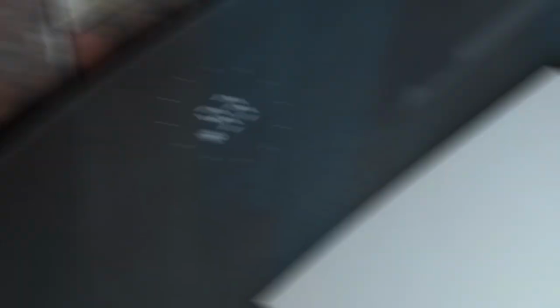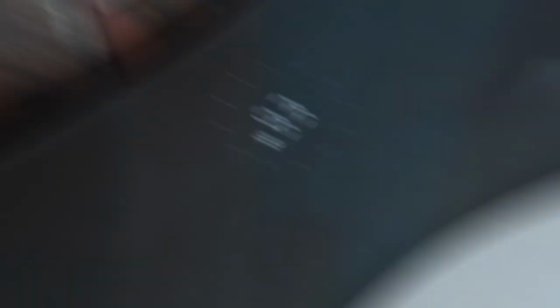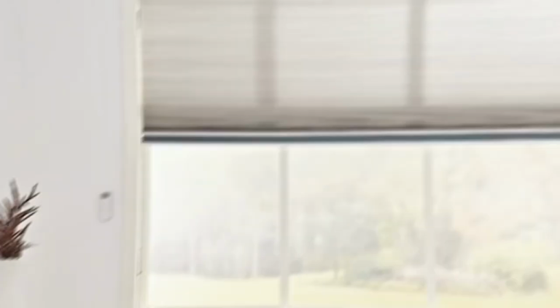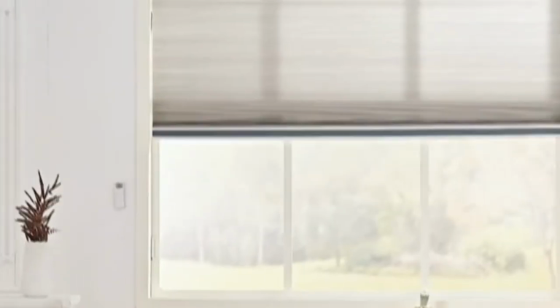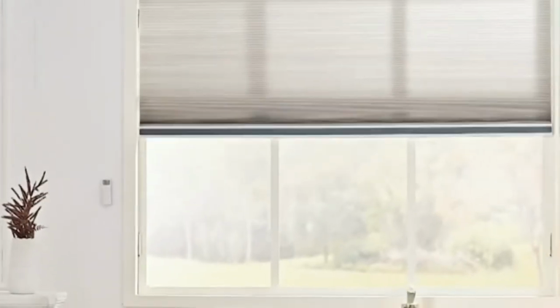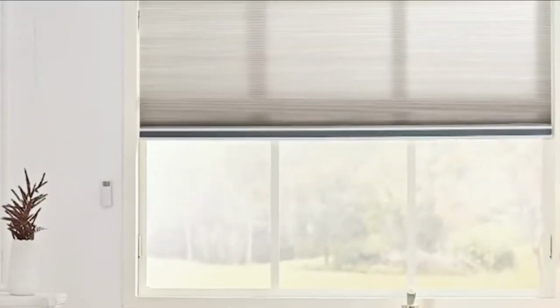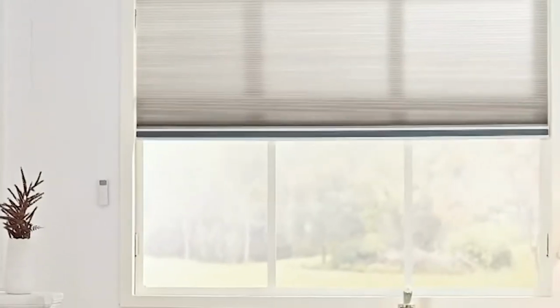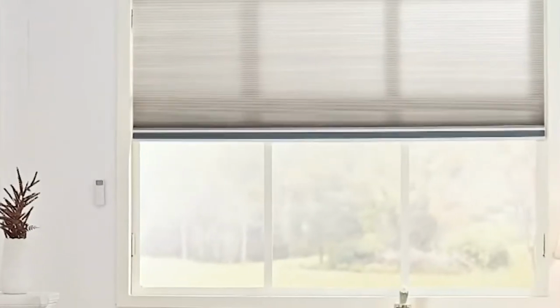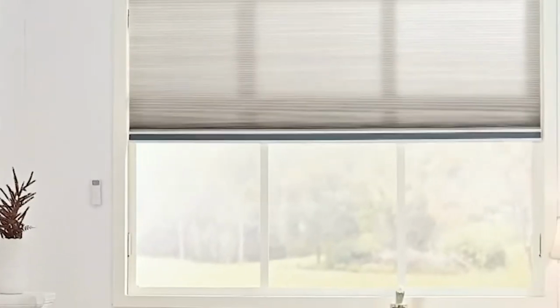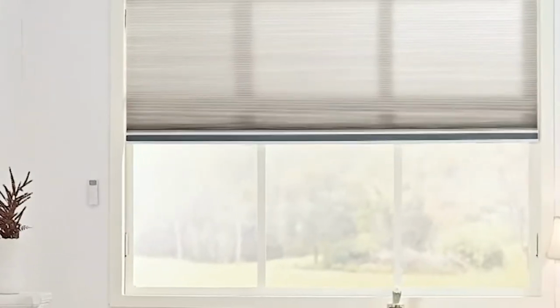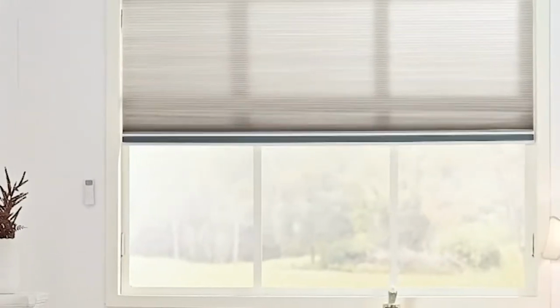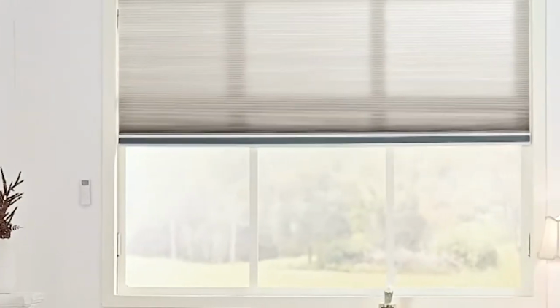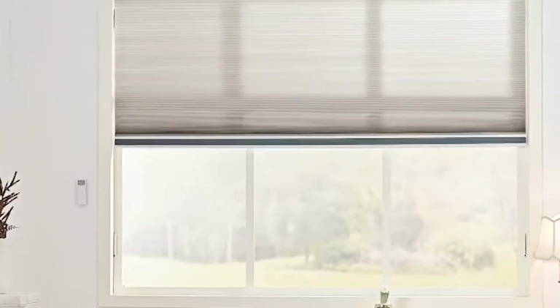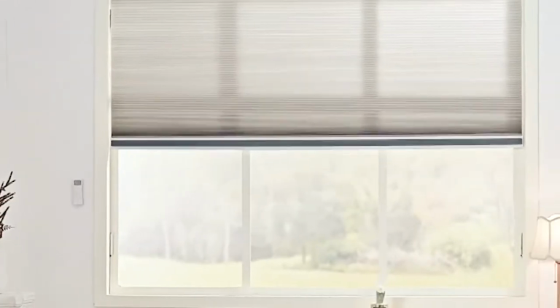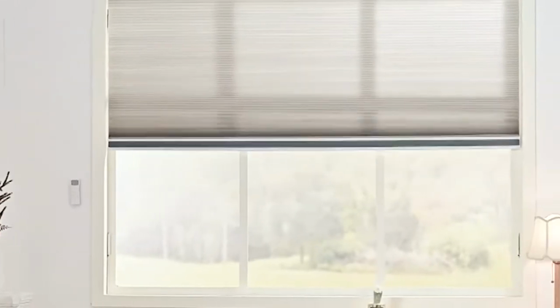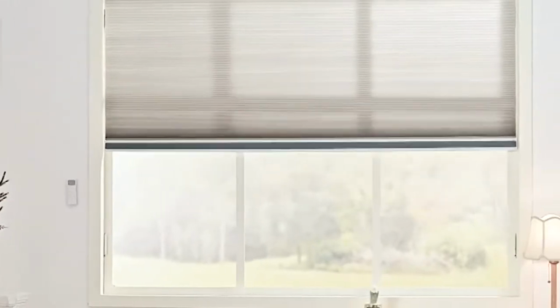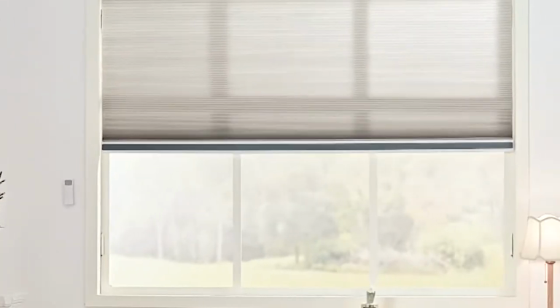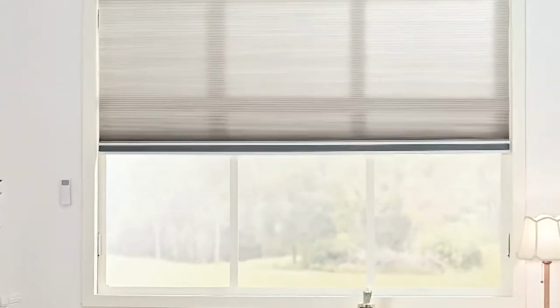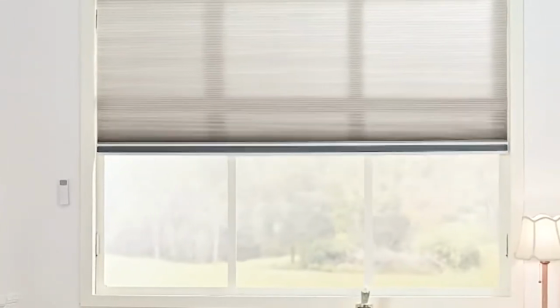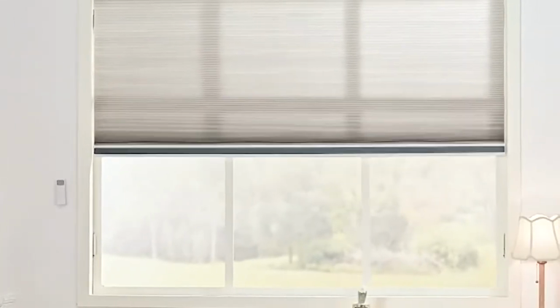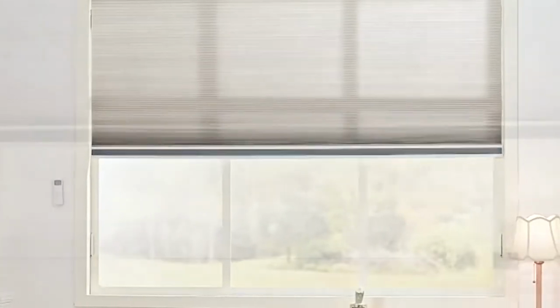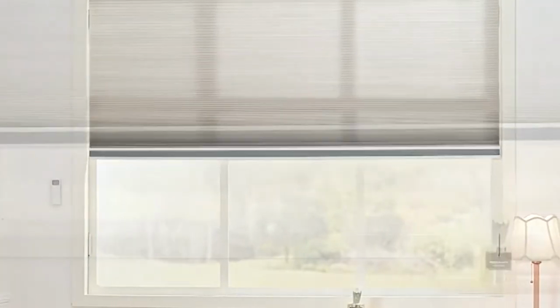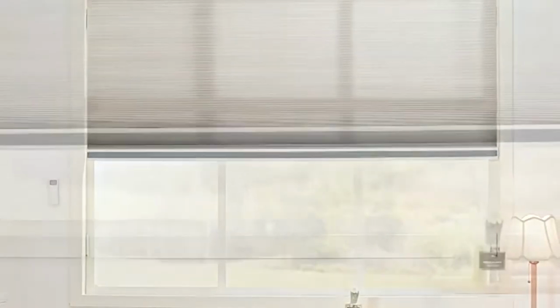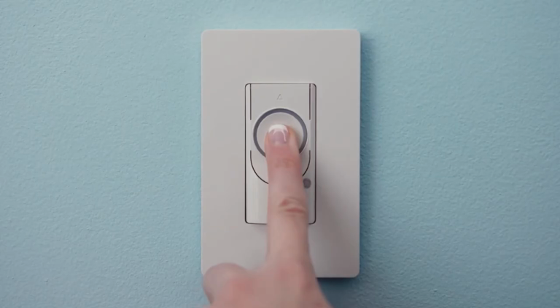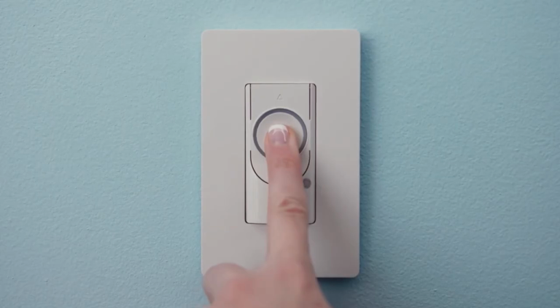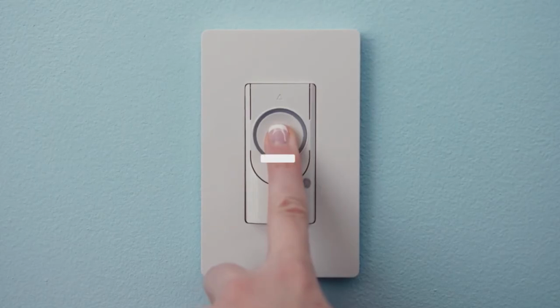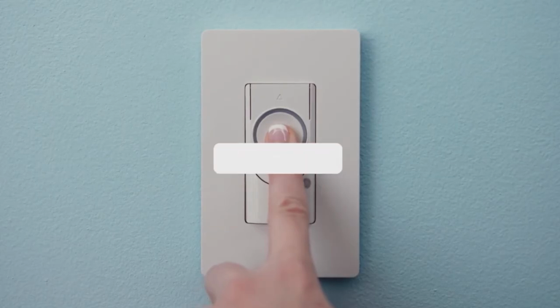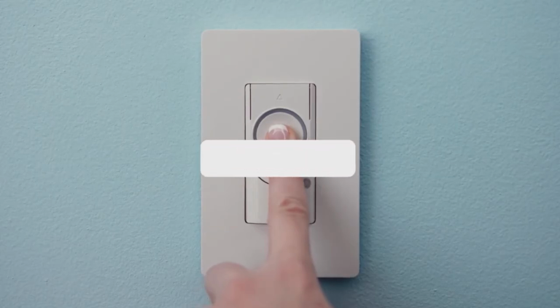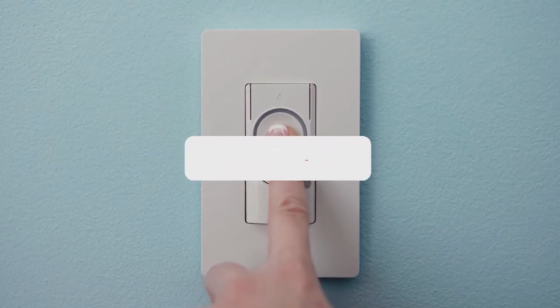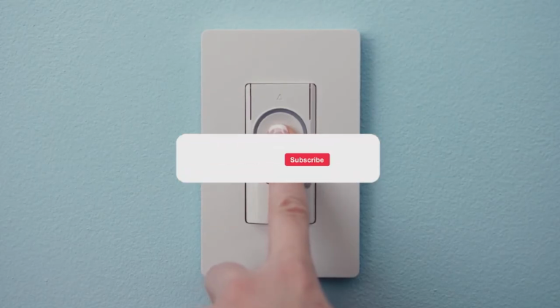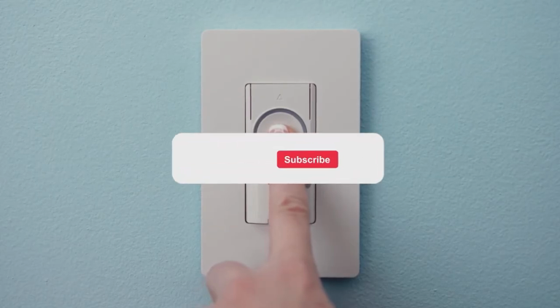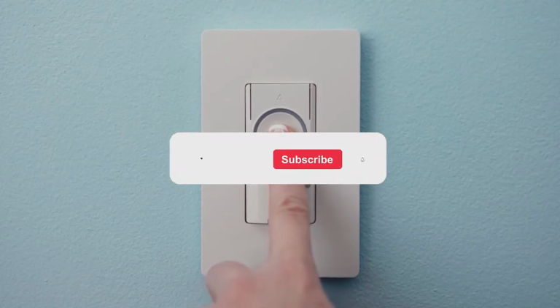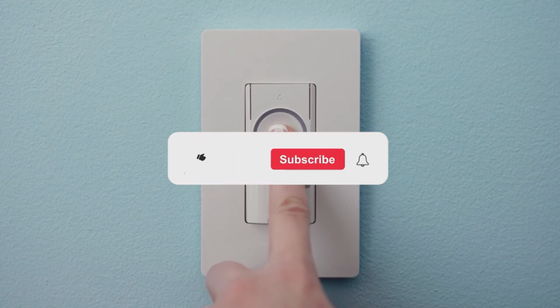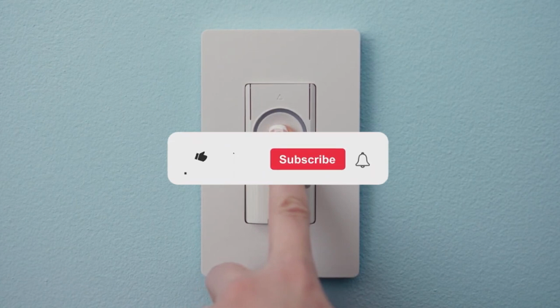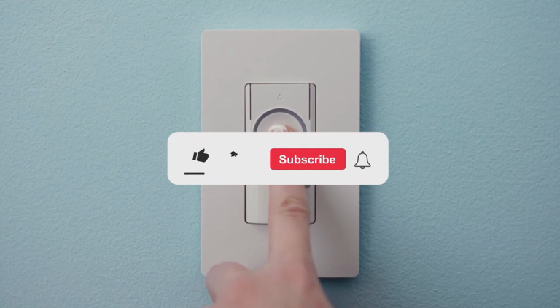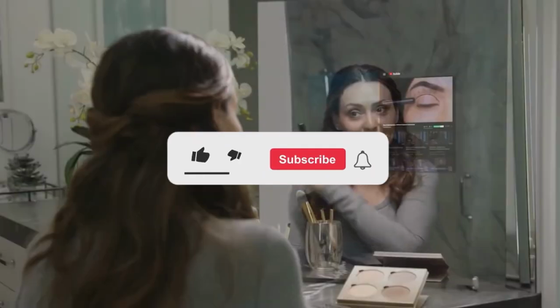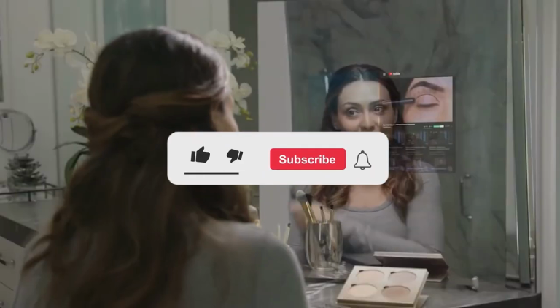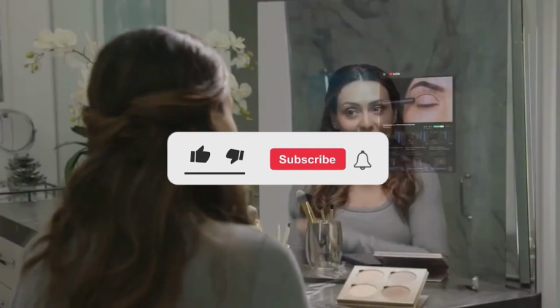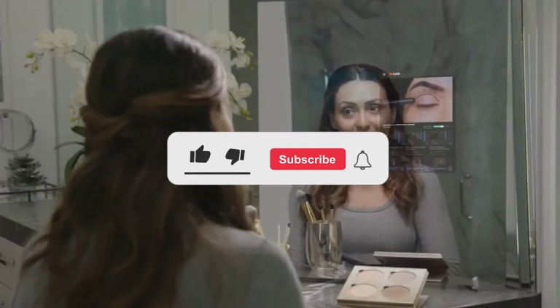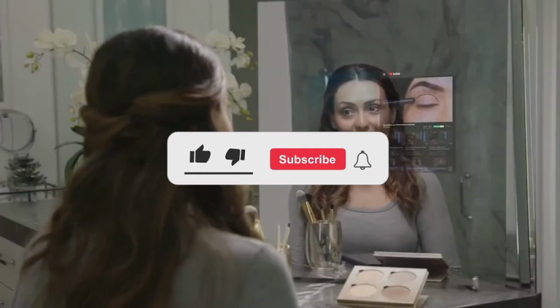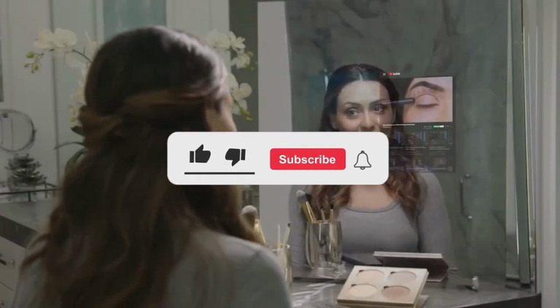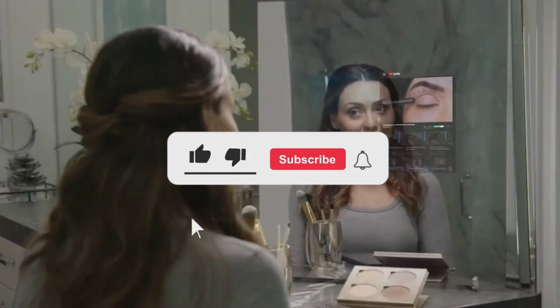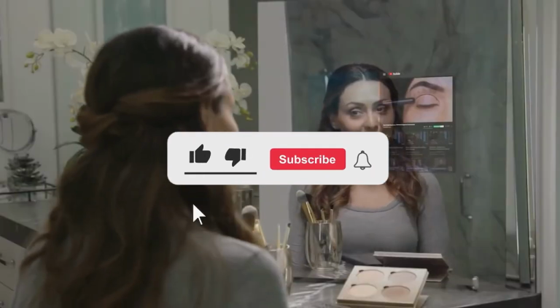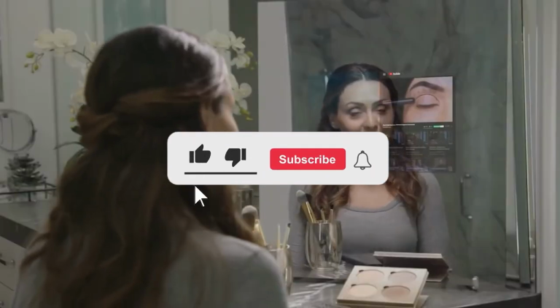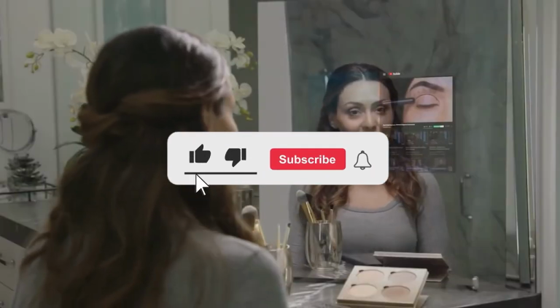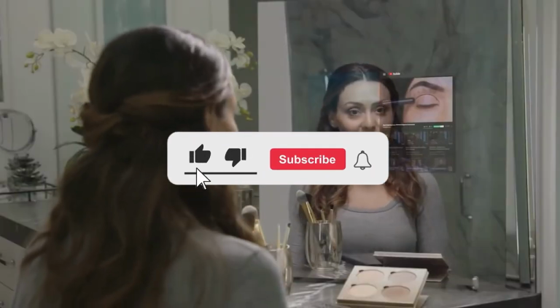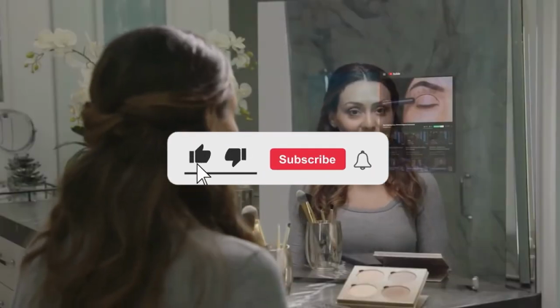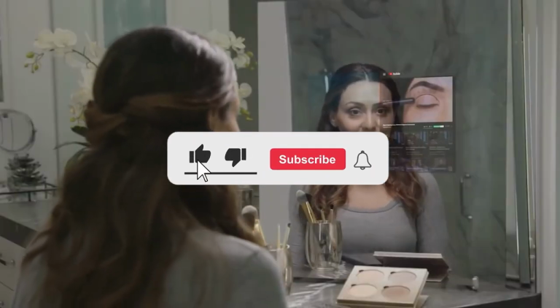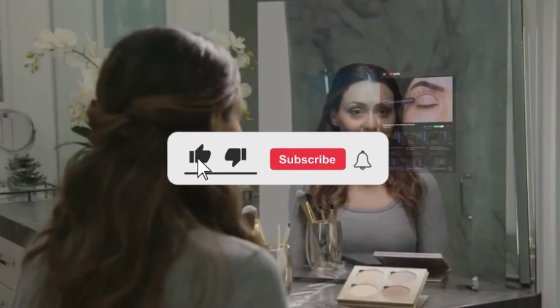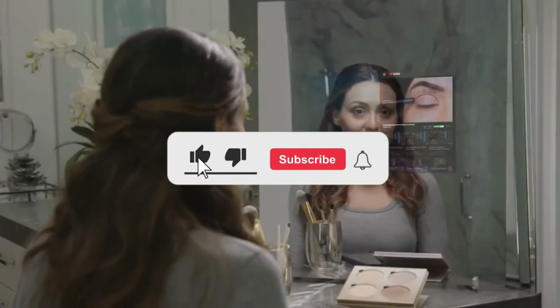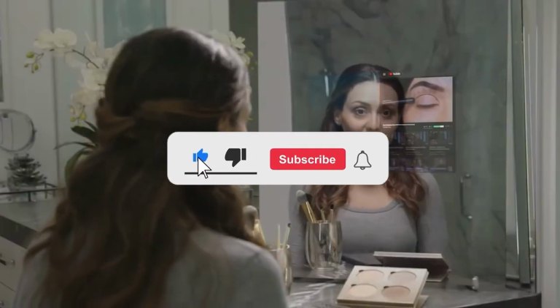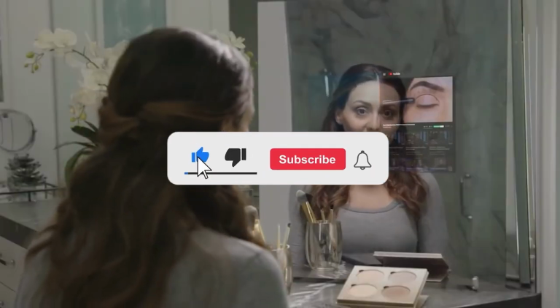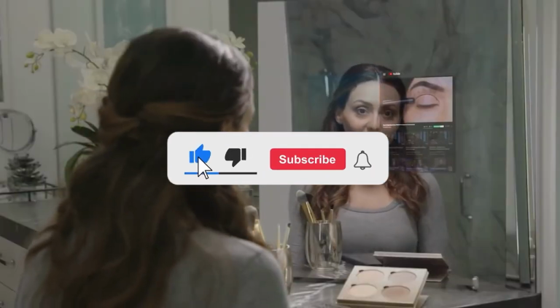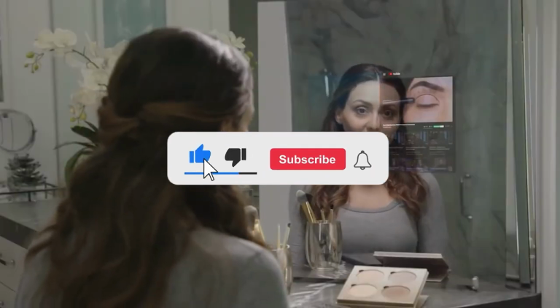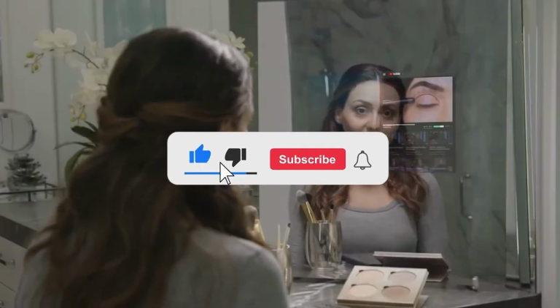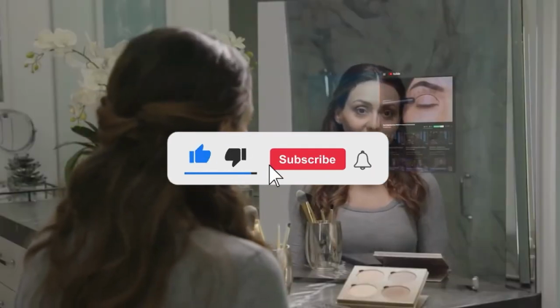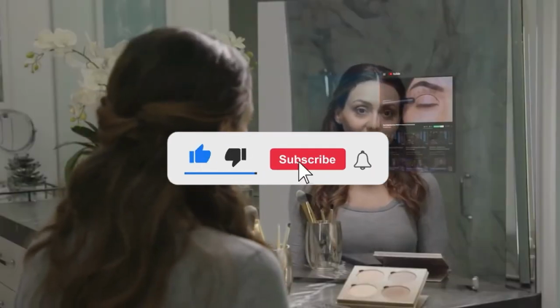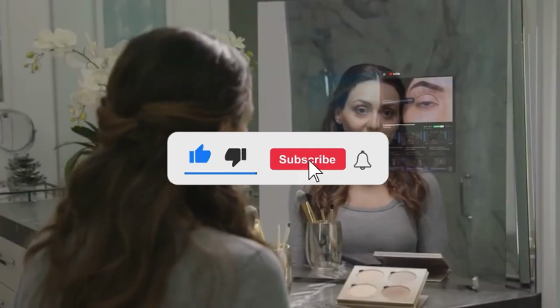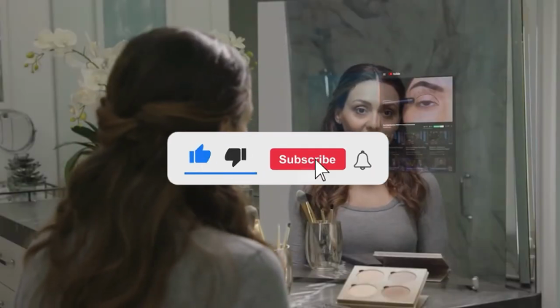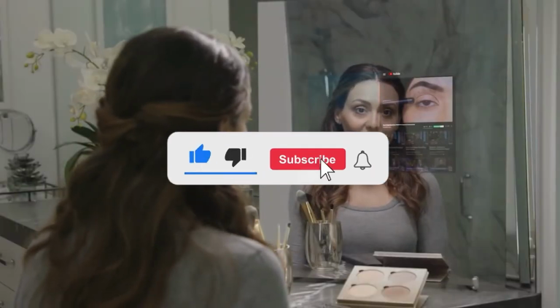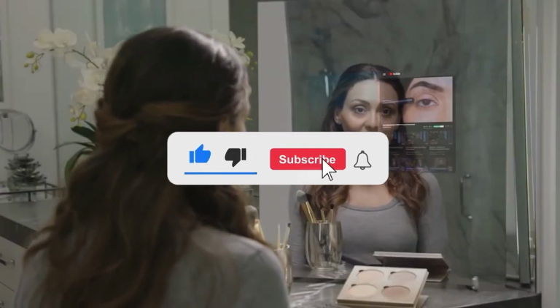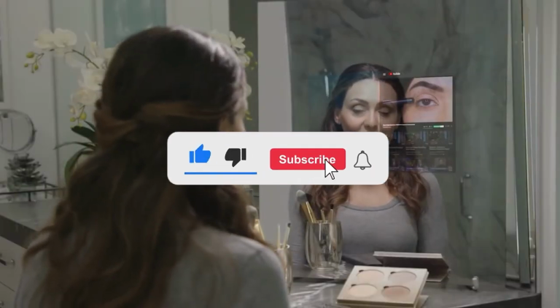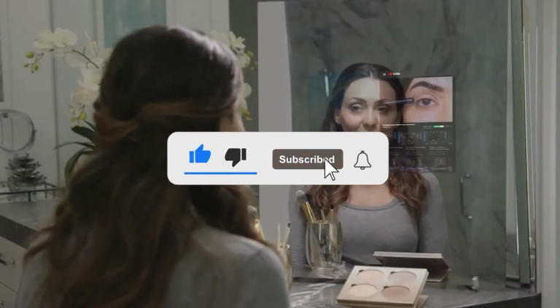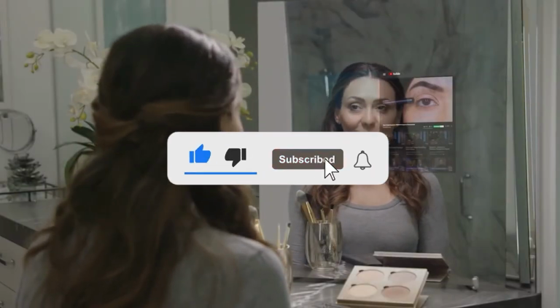Alright guys, that wraps up our video for today. If you found this video useful, please do well to give us a thumbs up and hit the subscribe button for more.